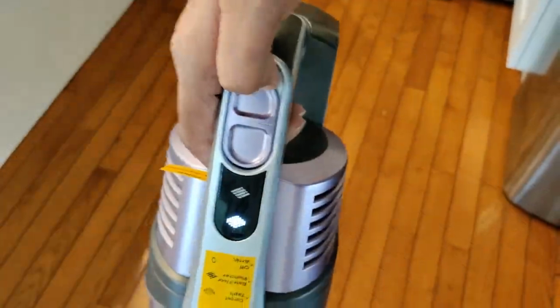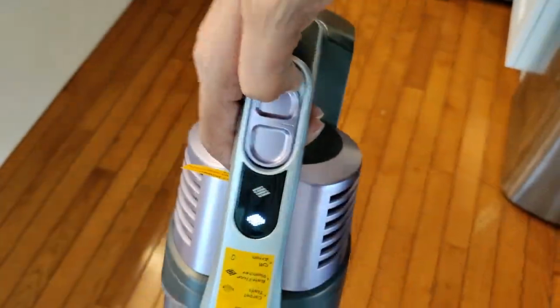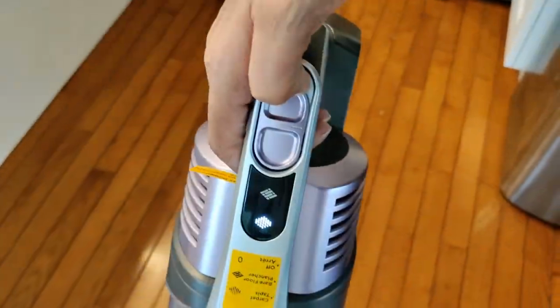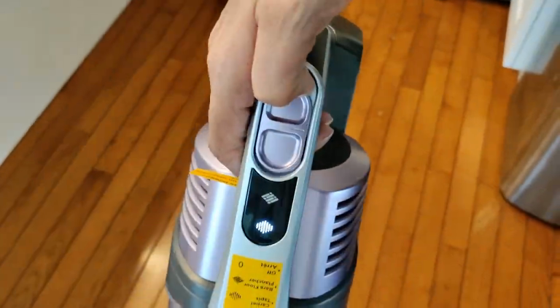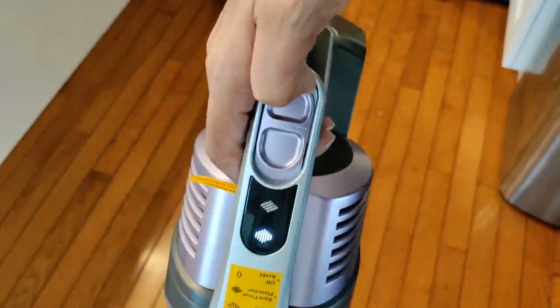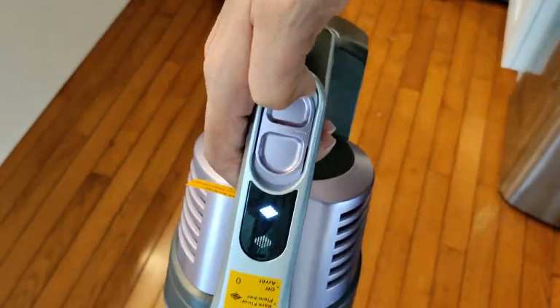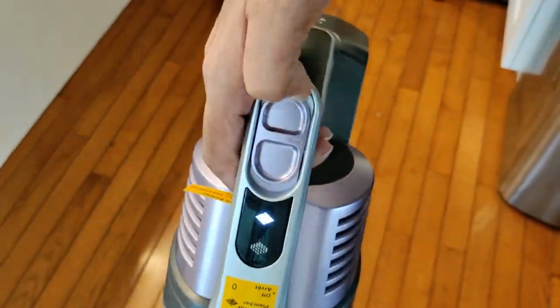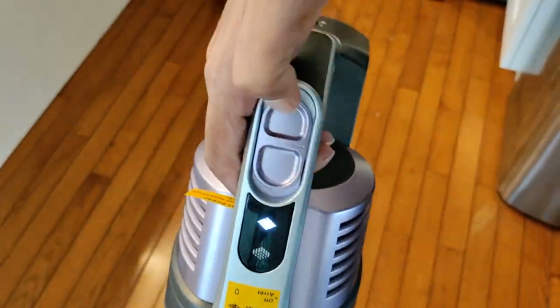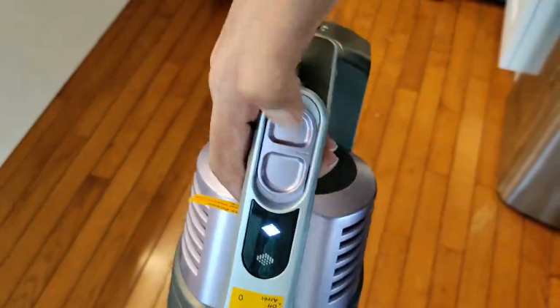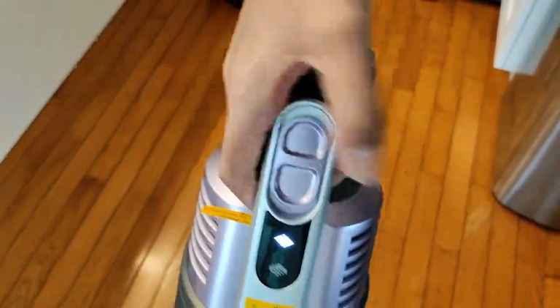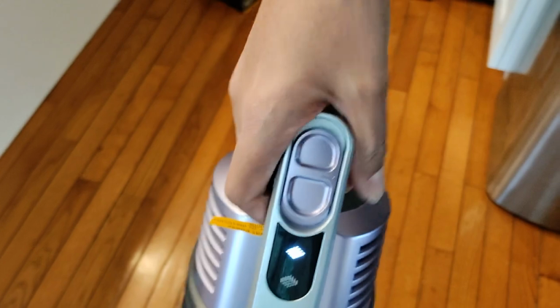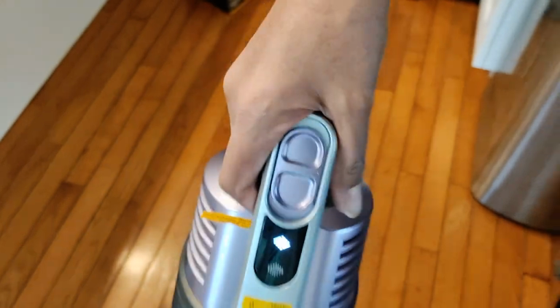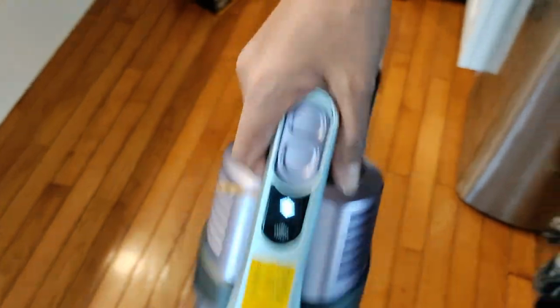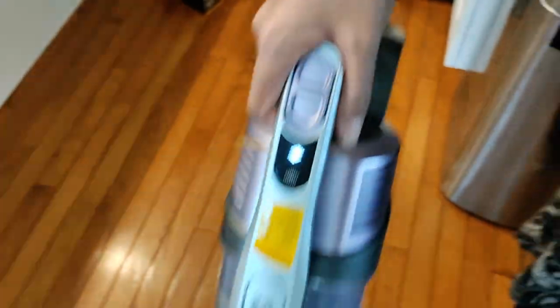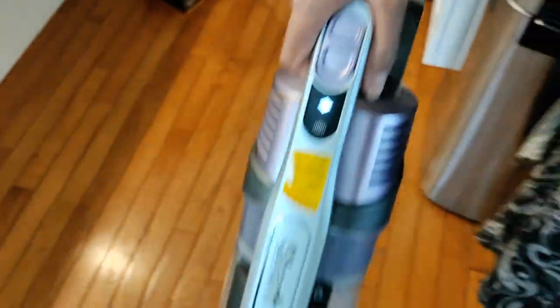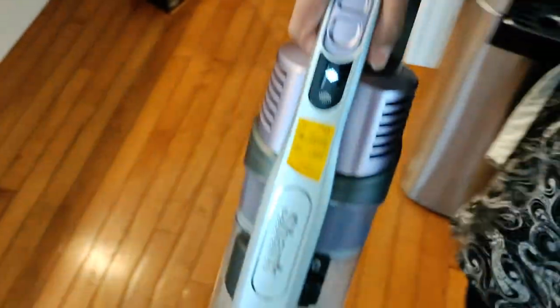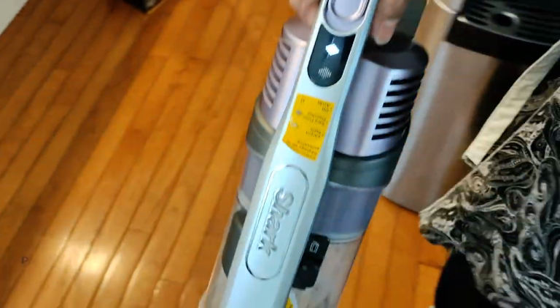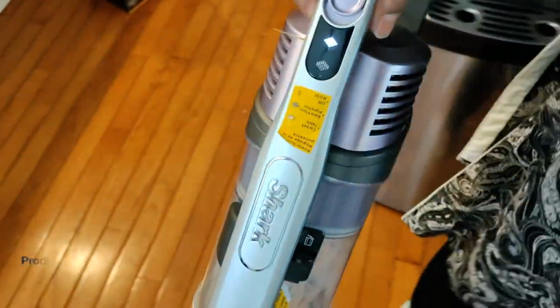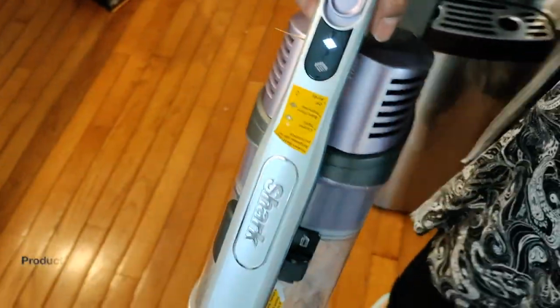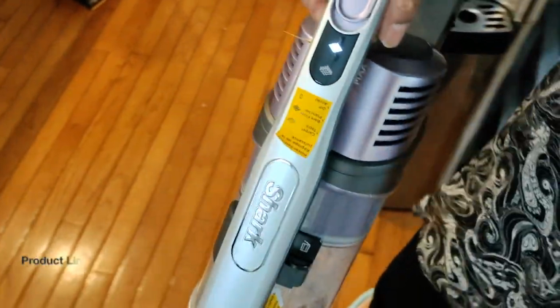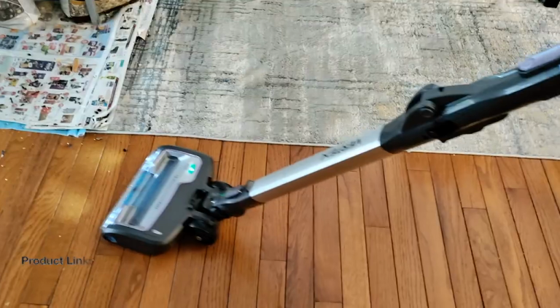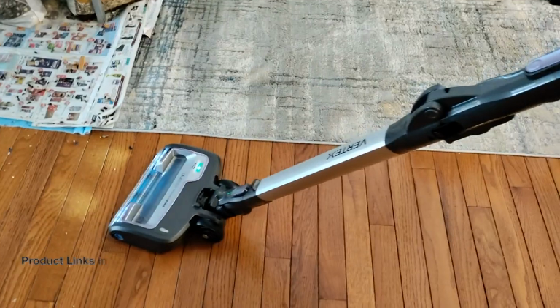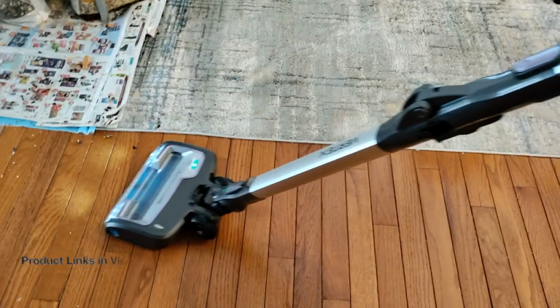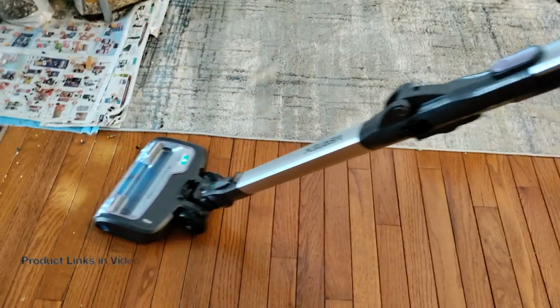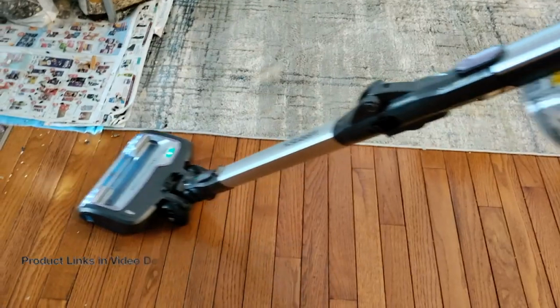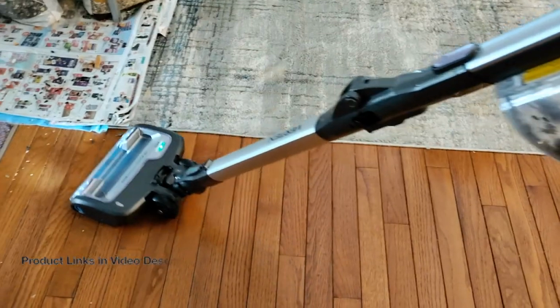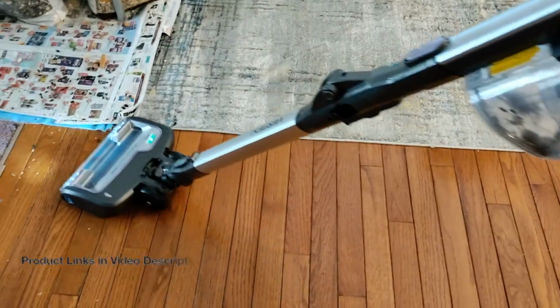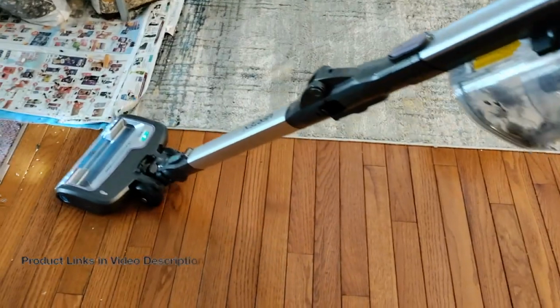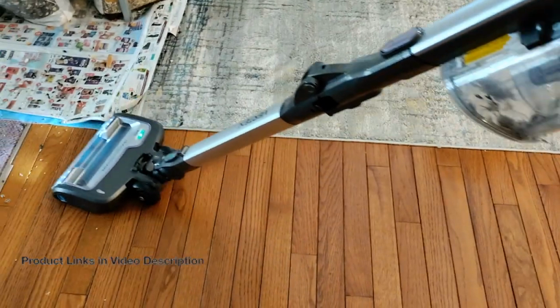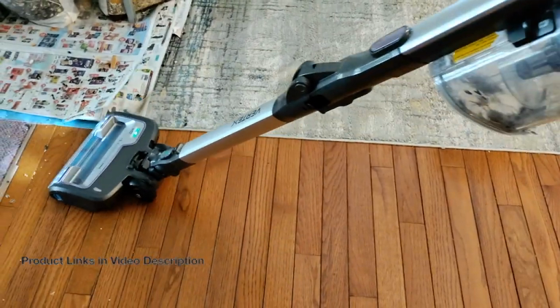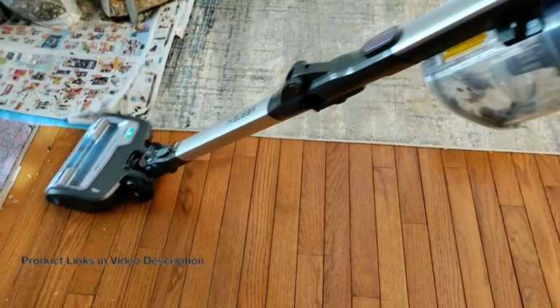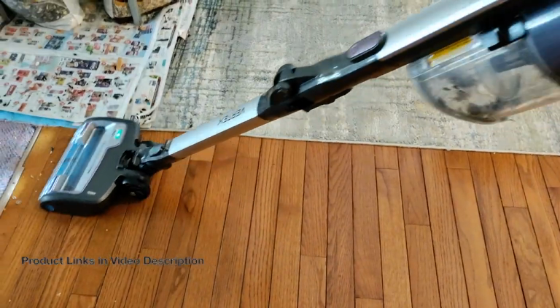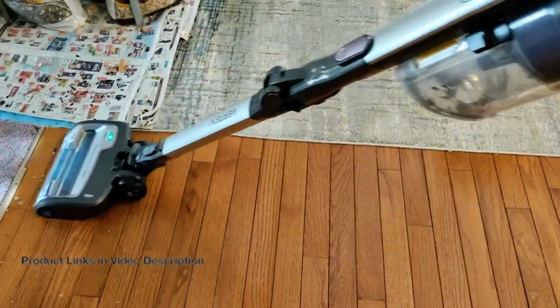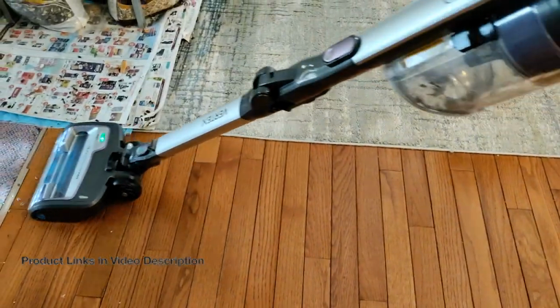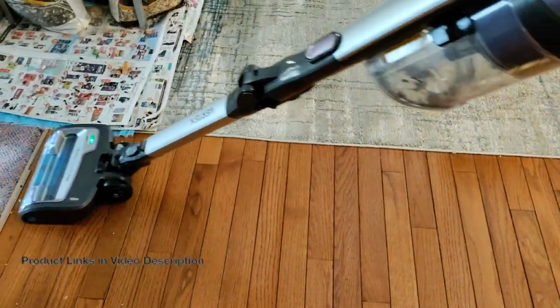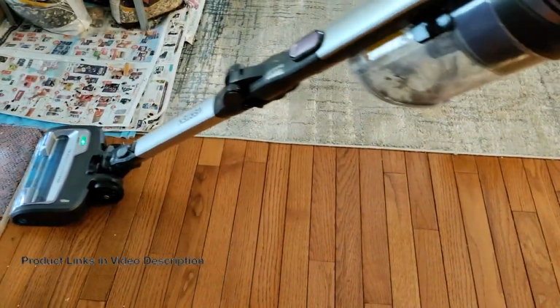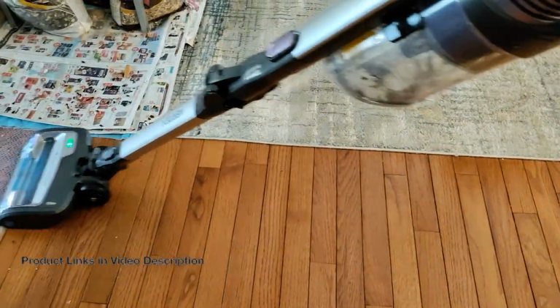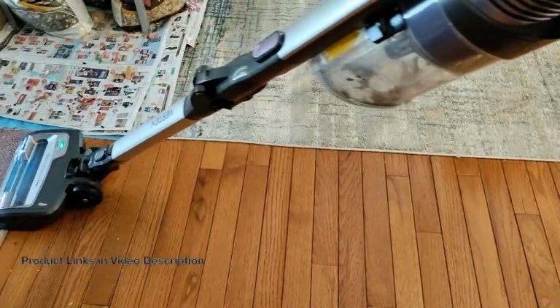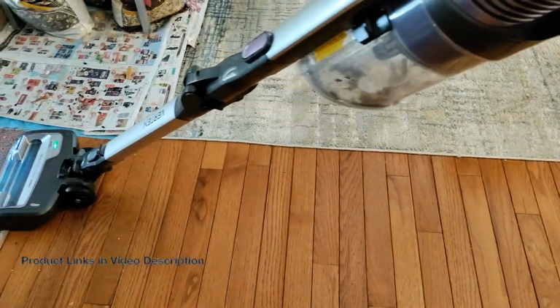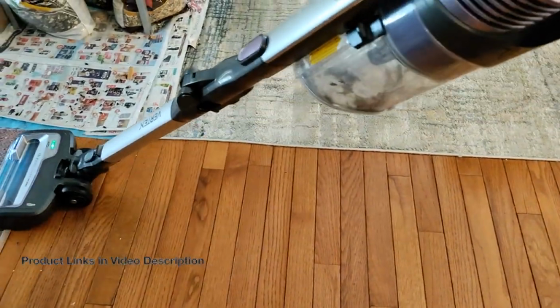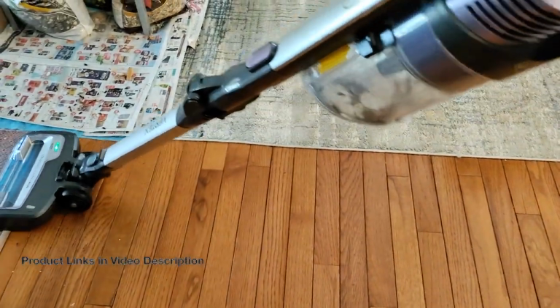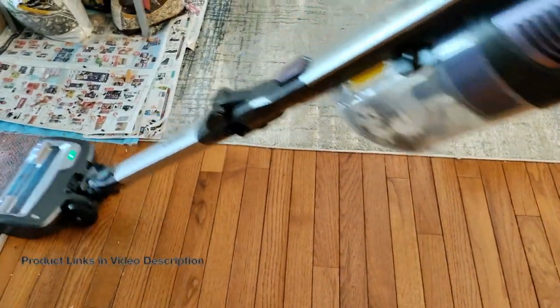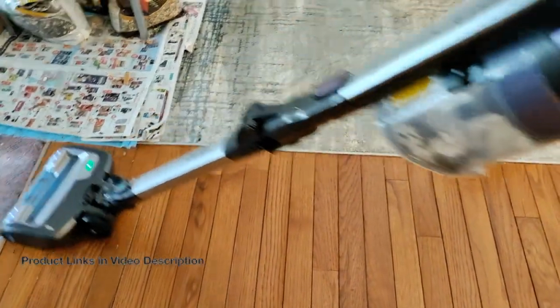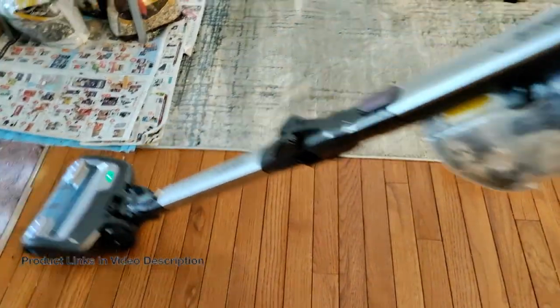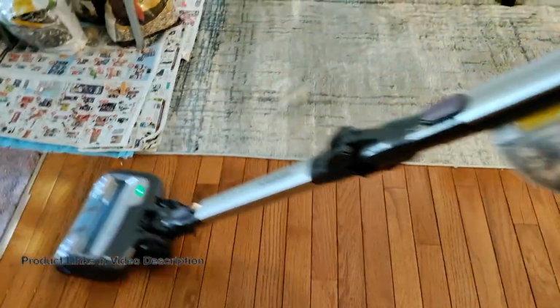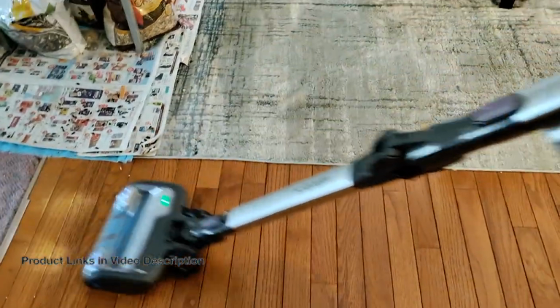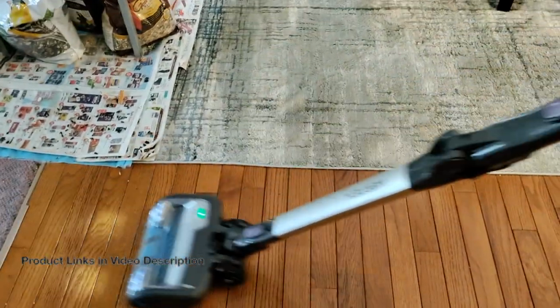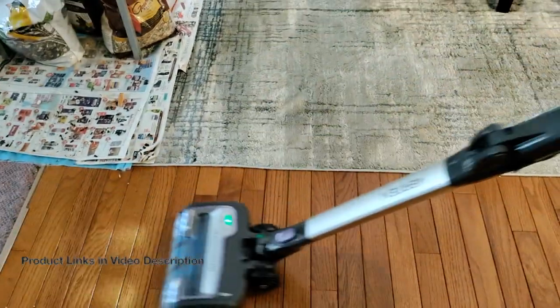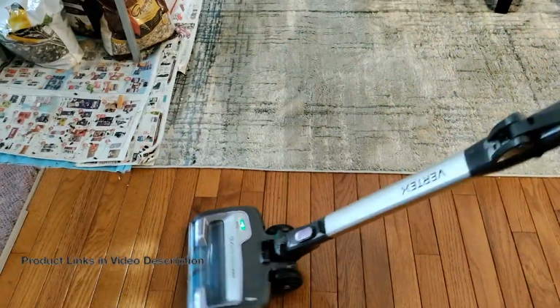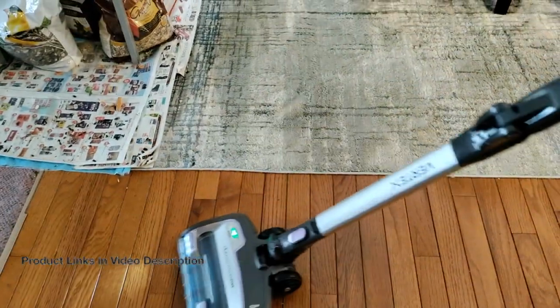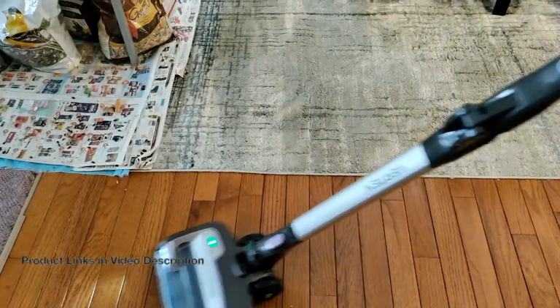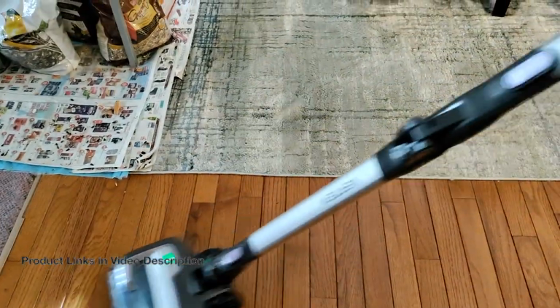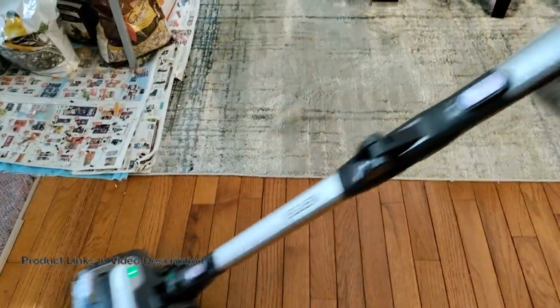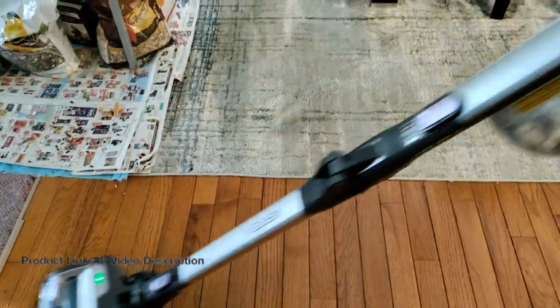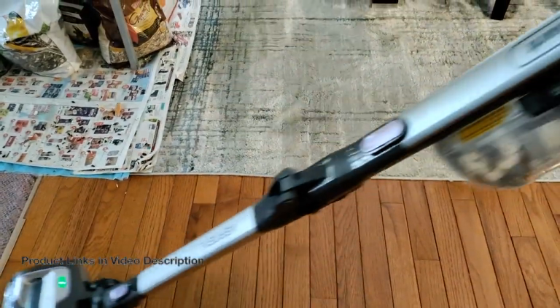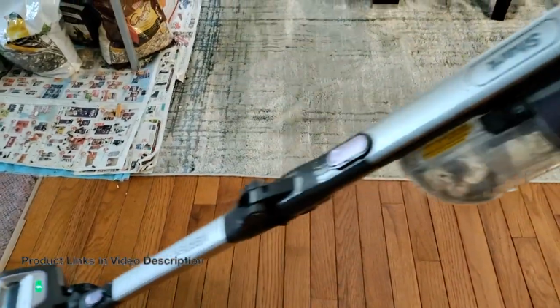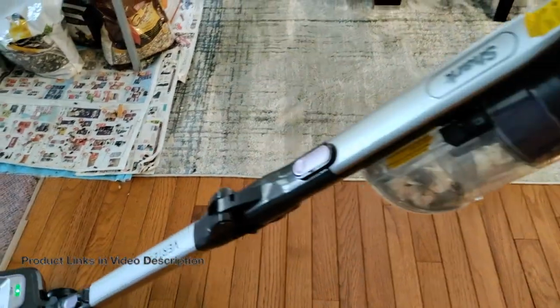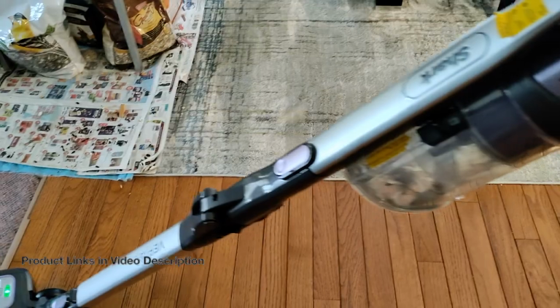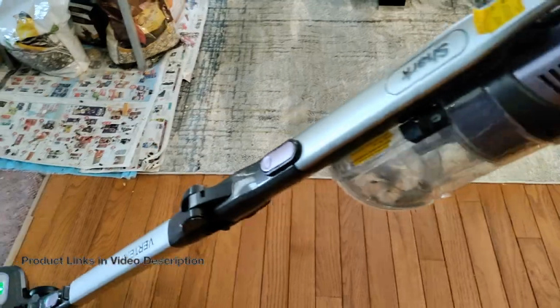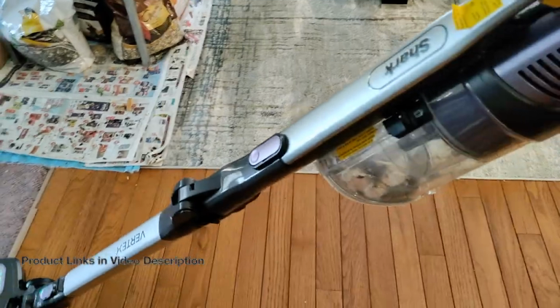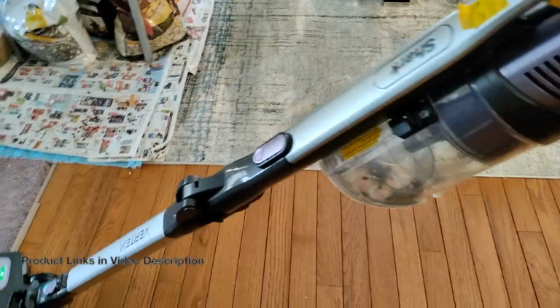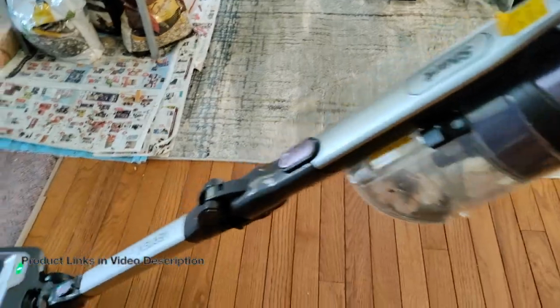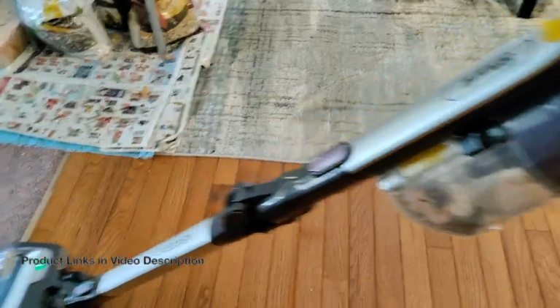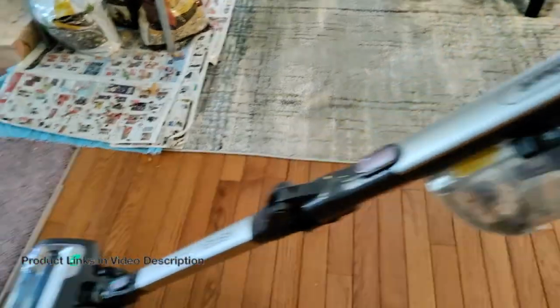Slide the switch up to the hard floor setting and the brush rolls will spin slowly to clean bare floors and small area rugs.